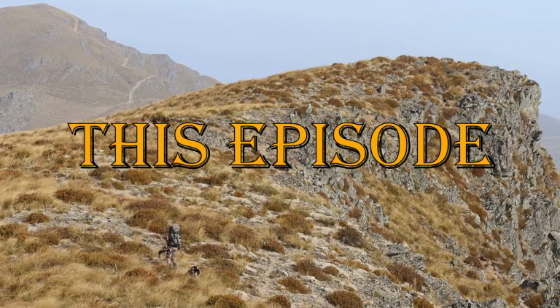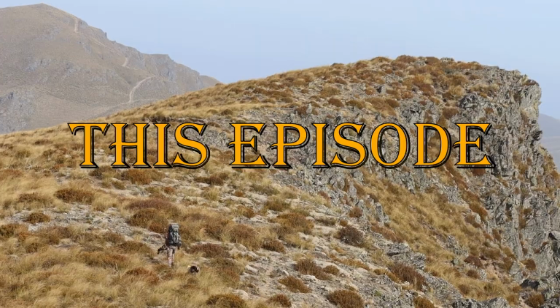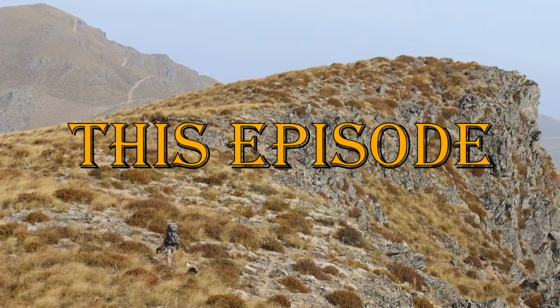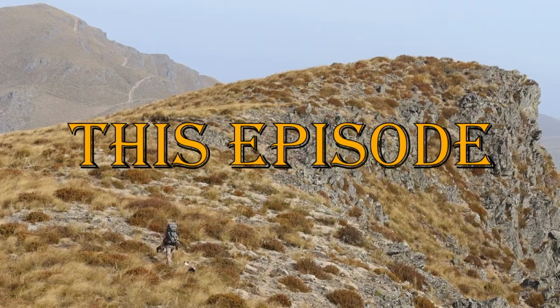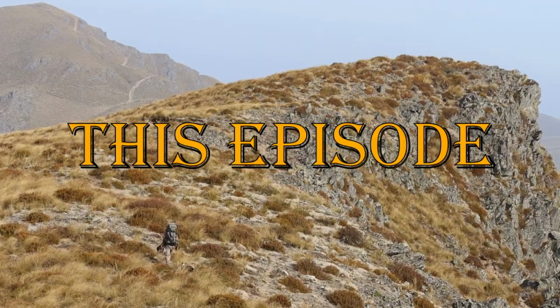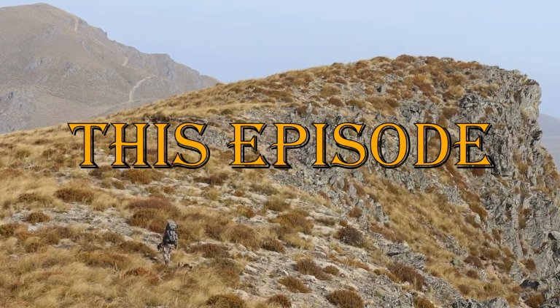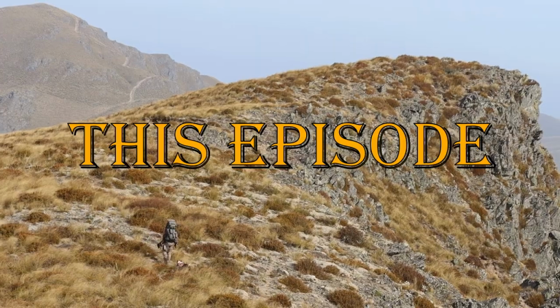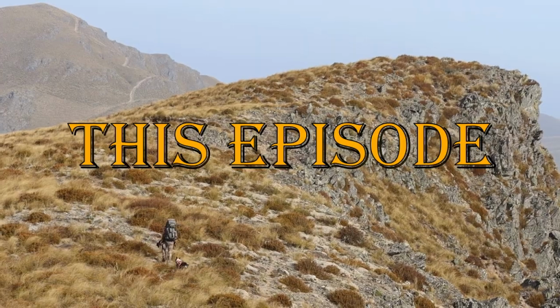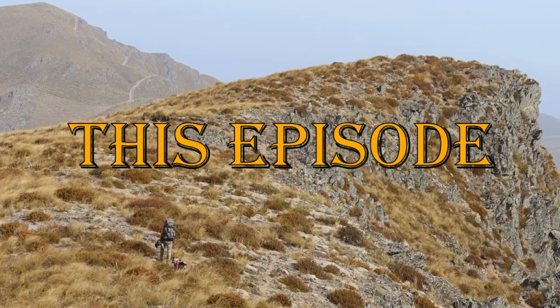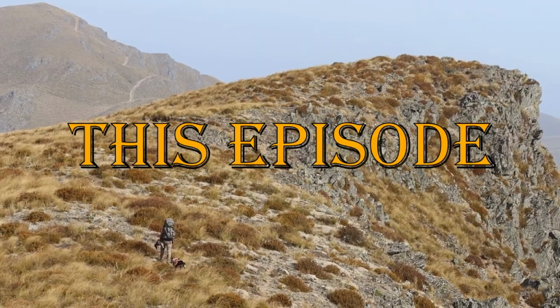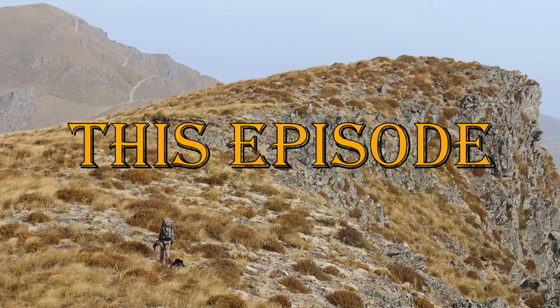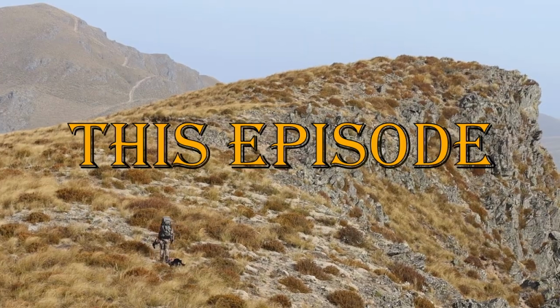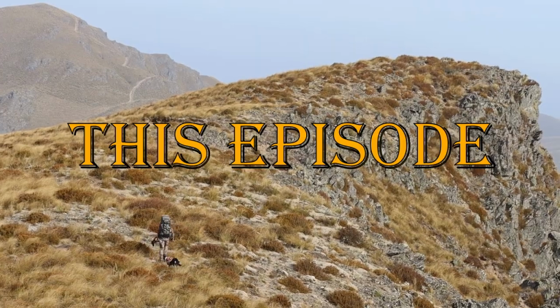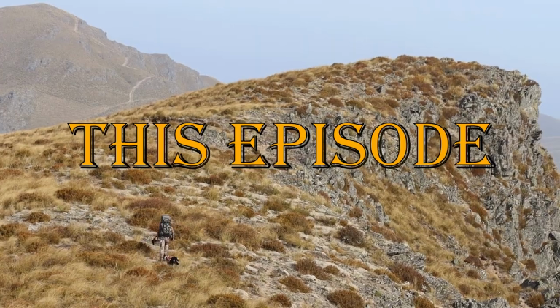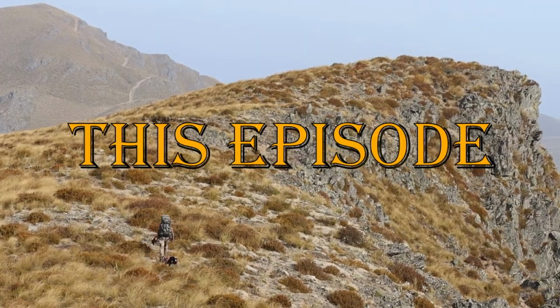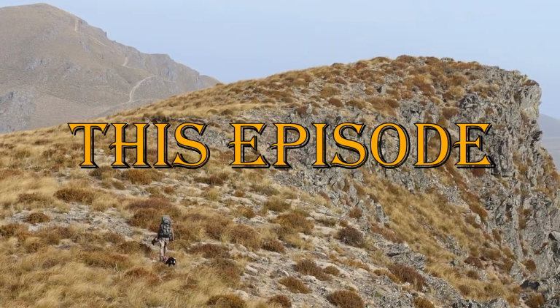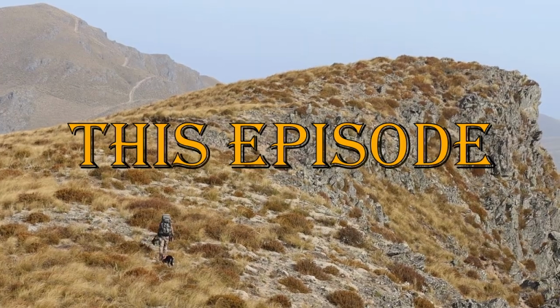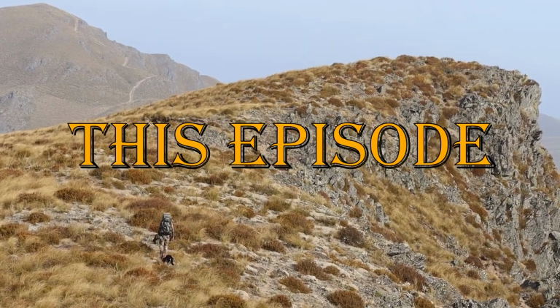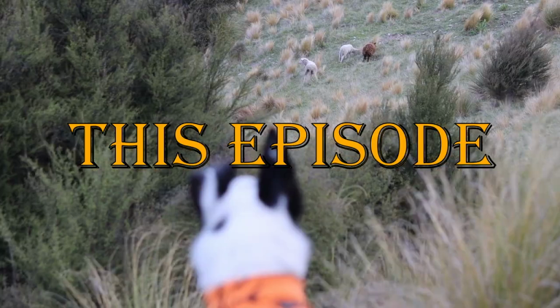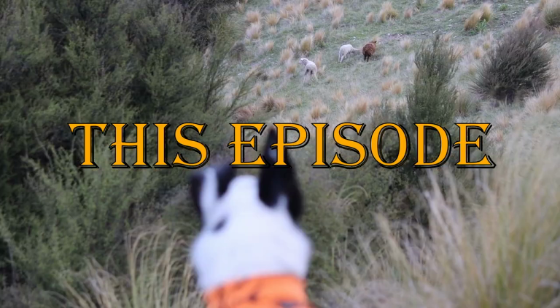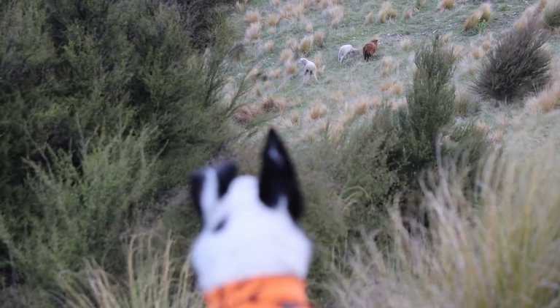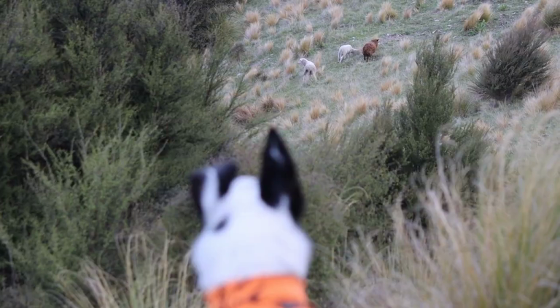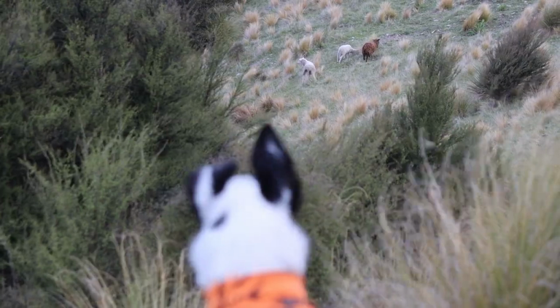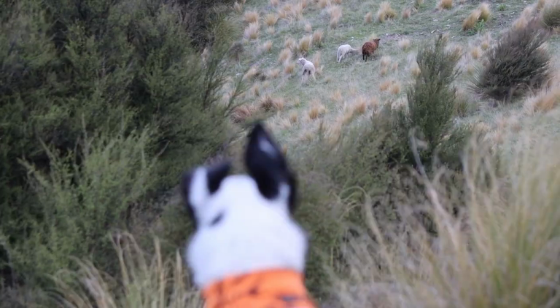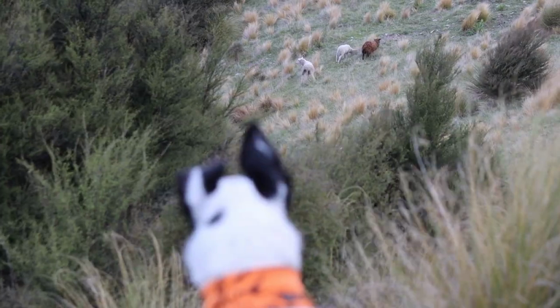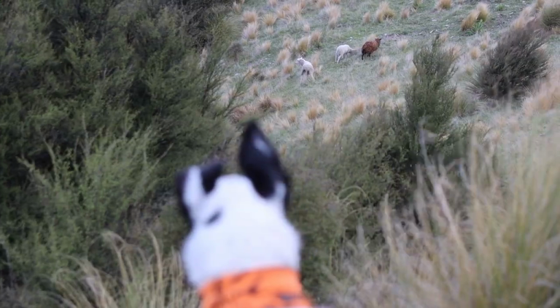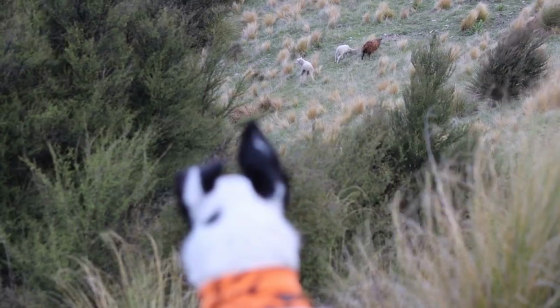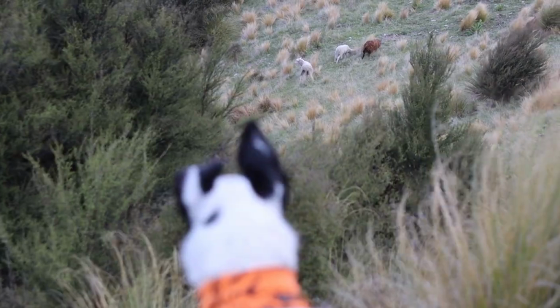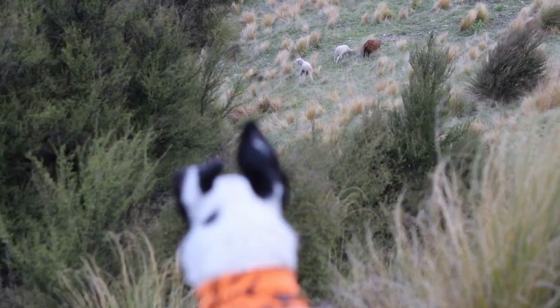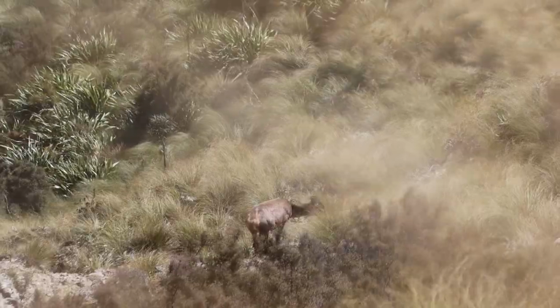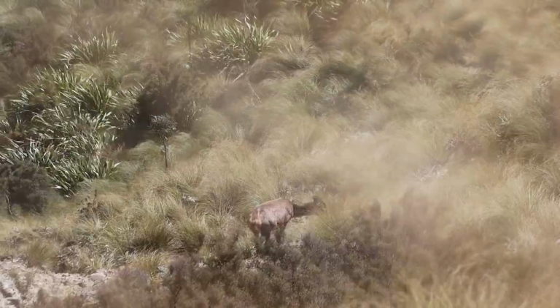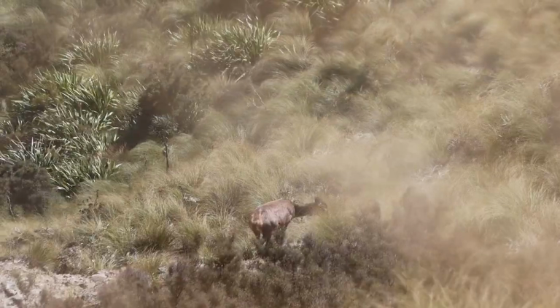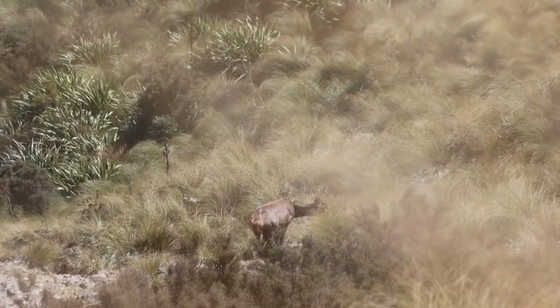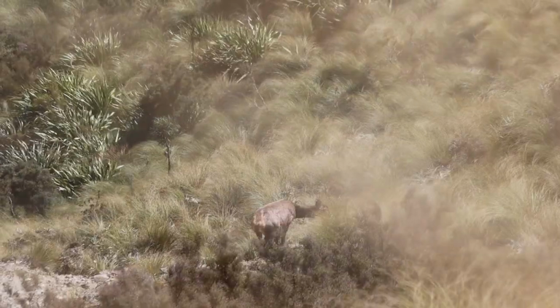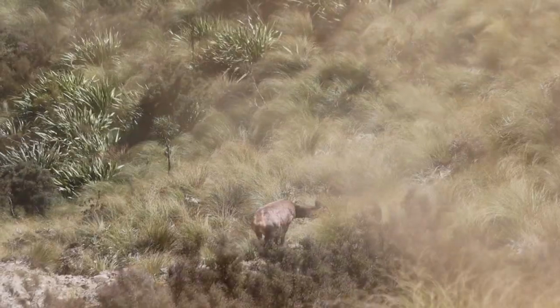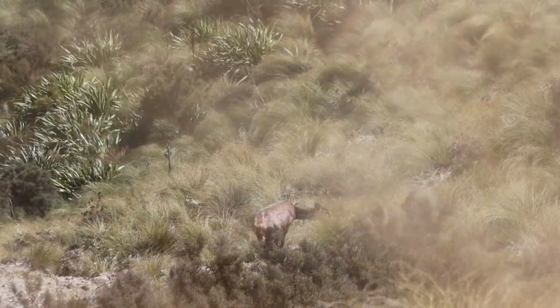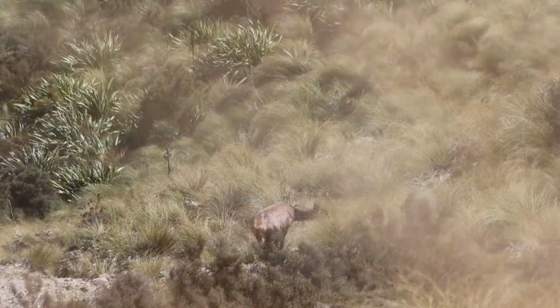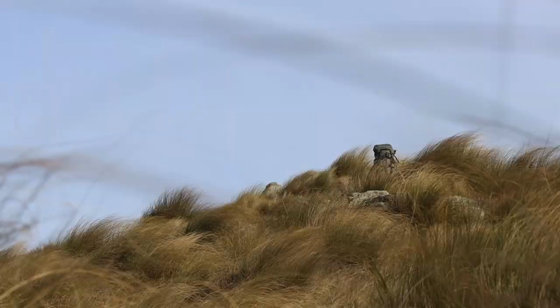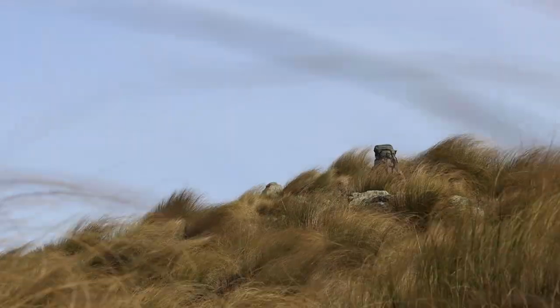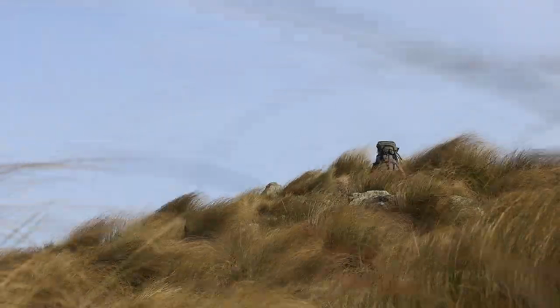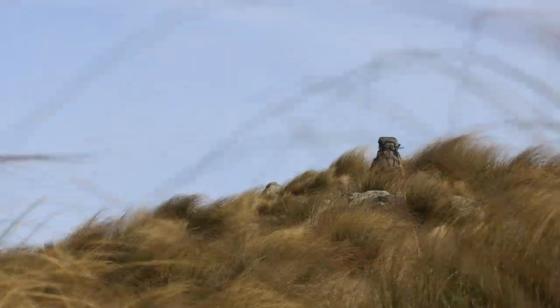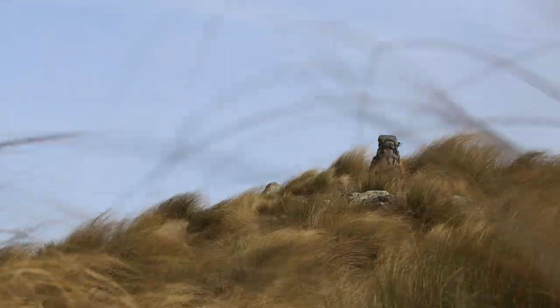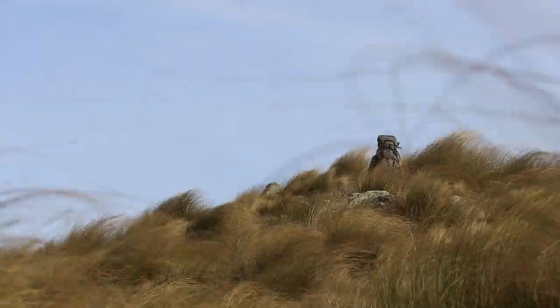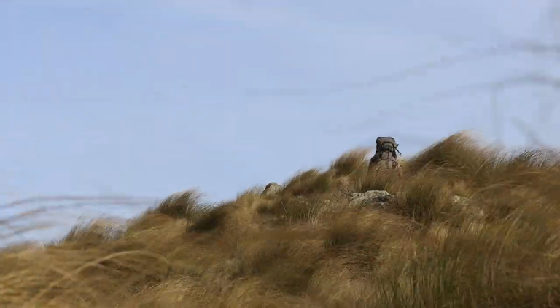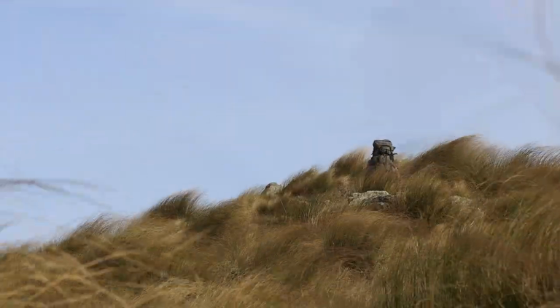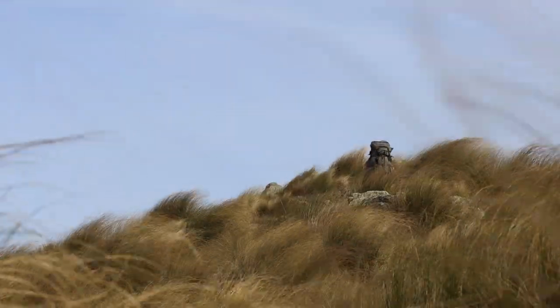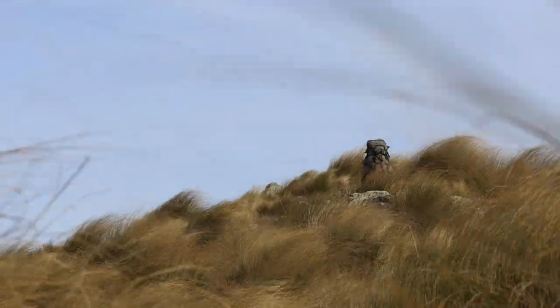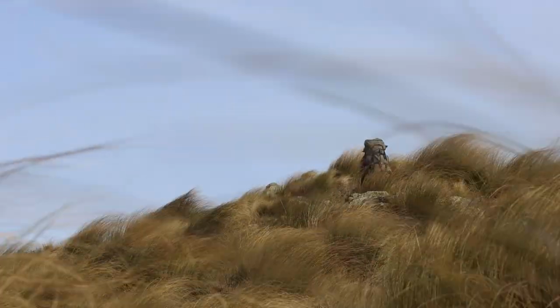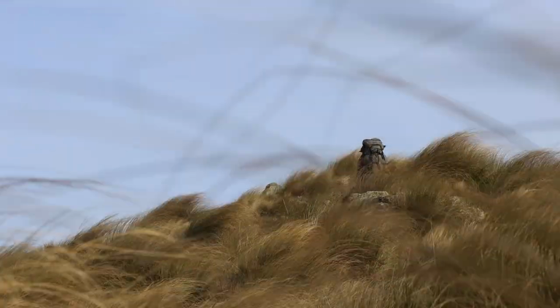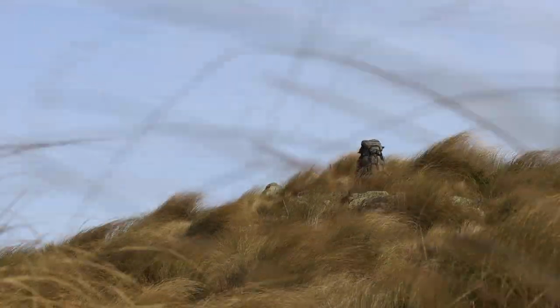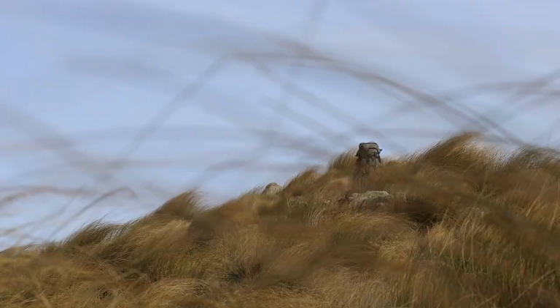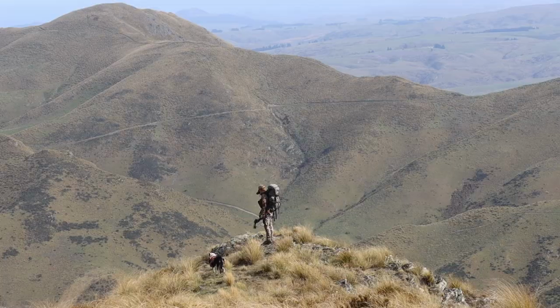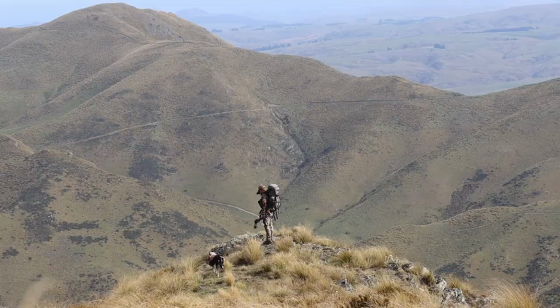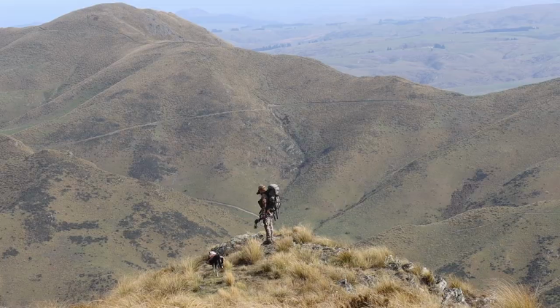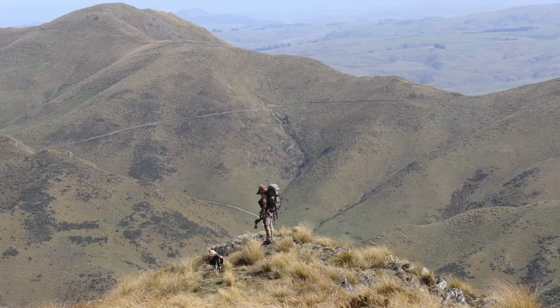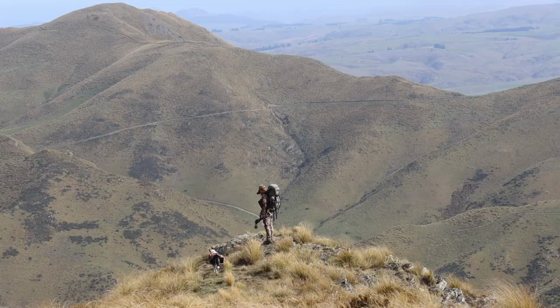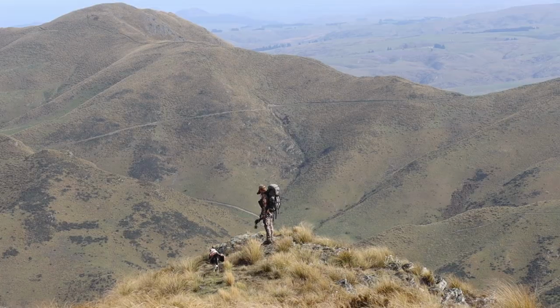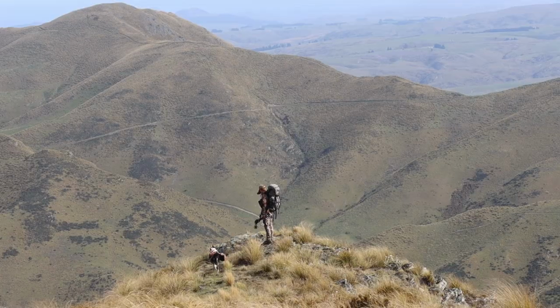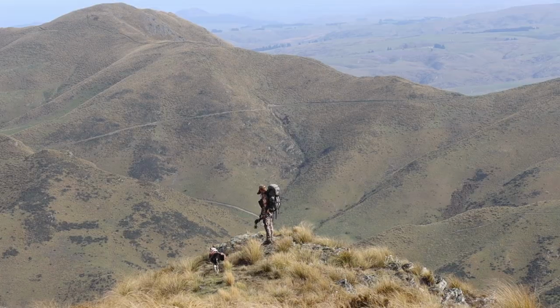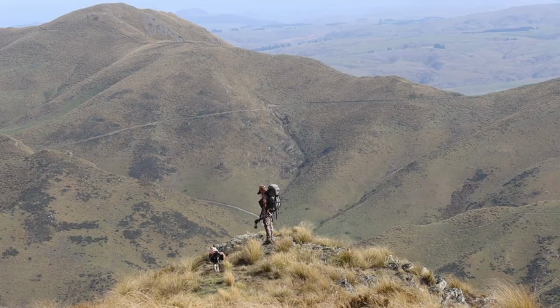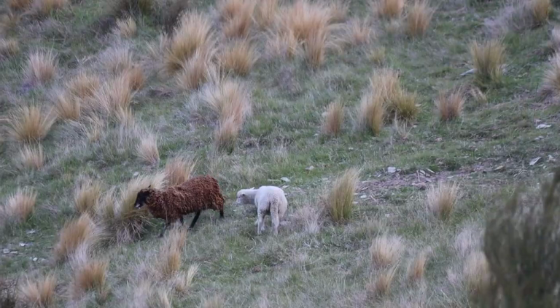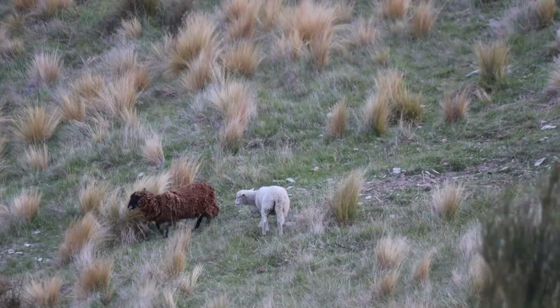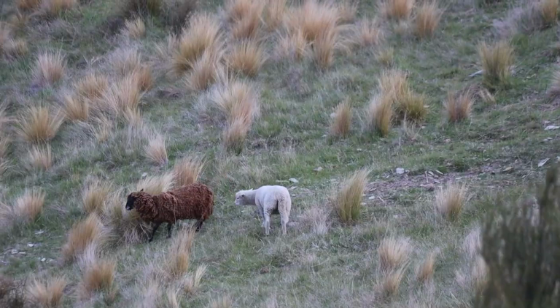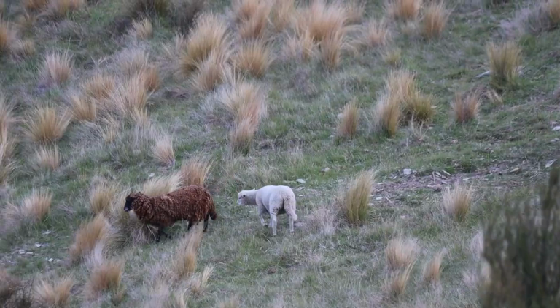On this episode of Wild Hunt, I'm once again bow hunting one of New Zealand's rarer game species: wild sheep.